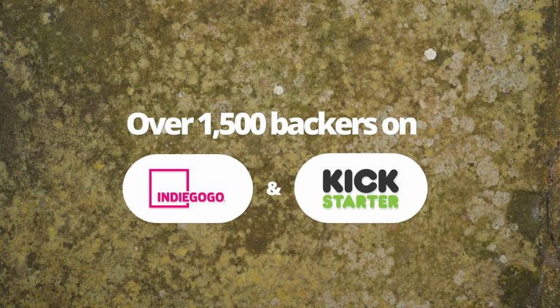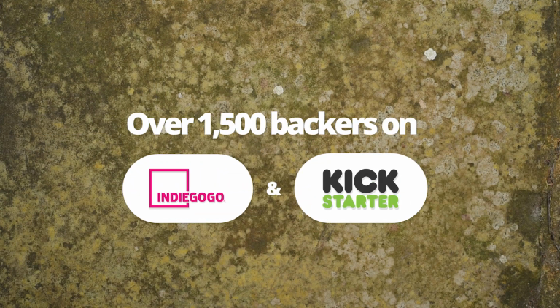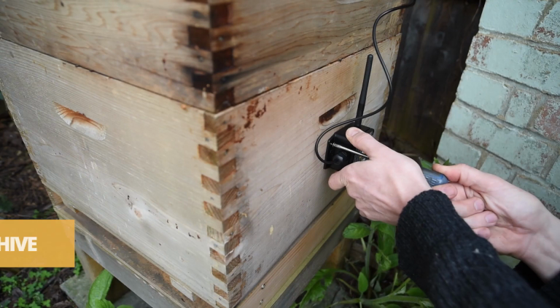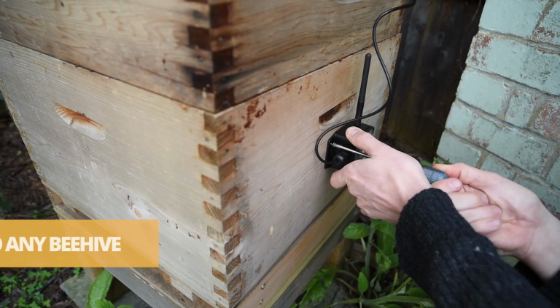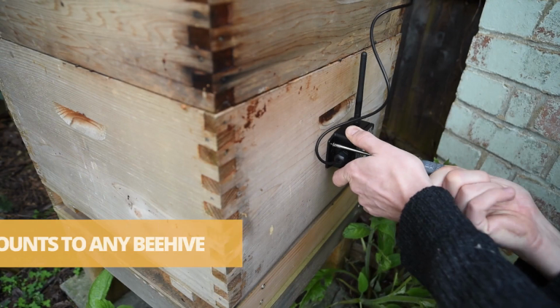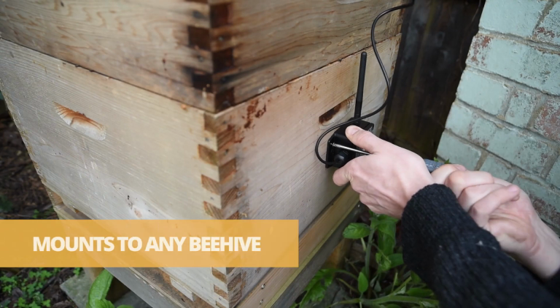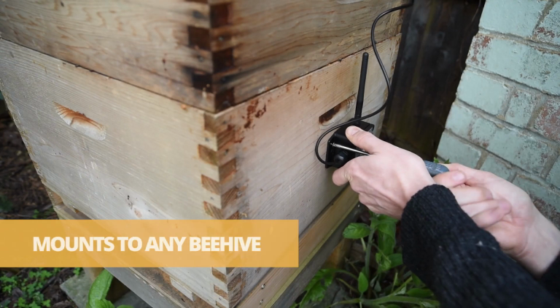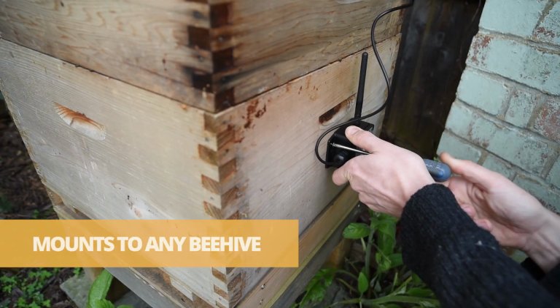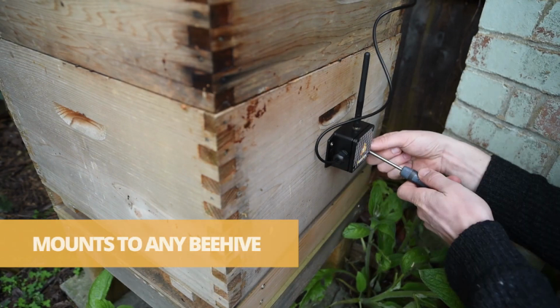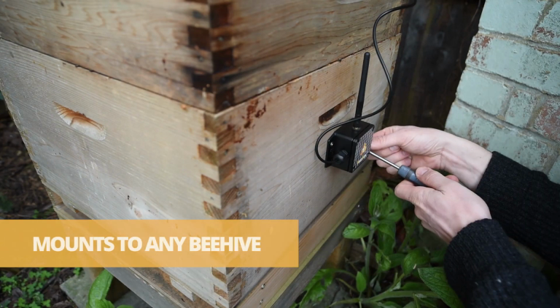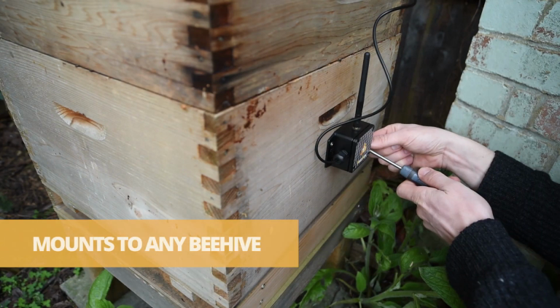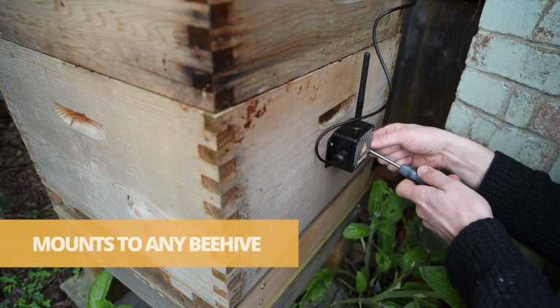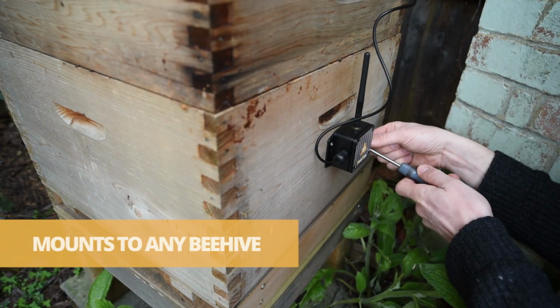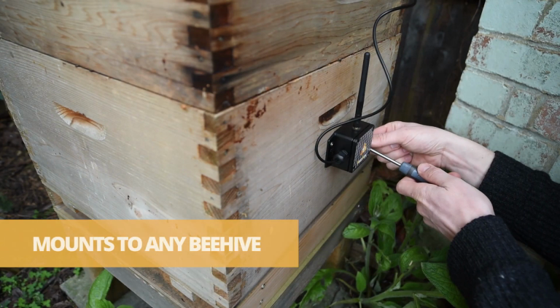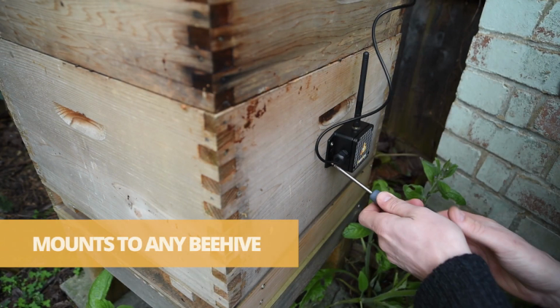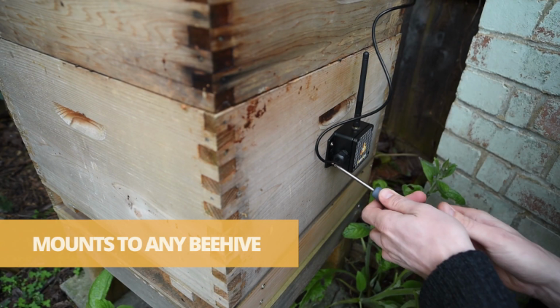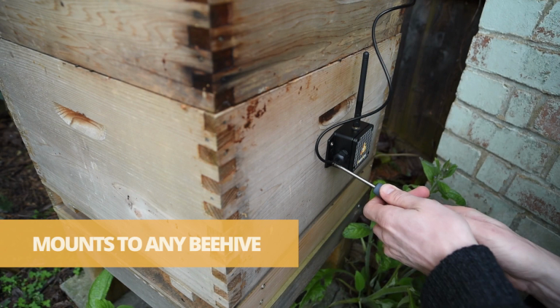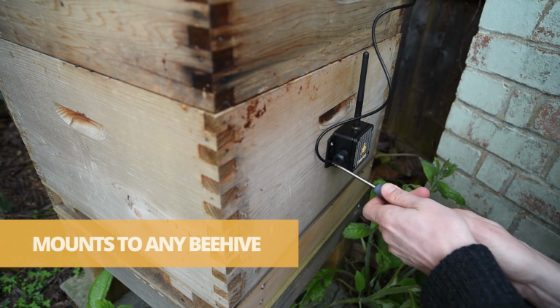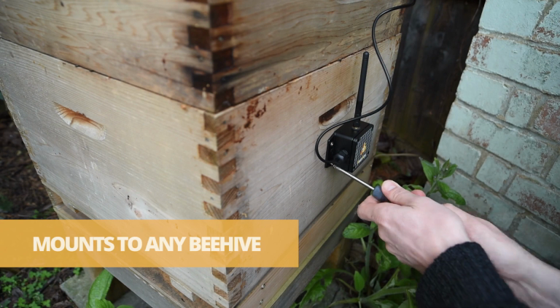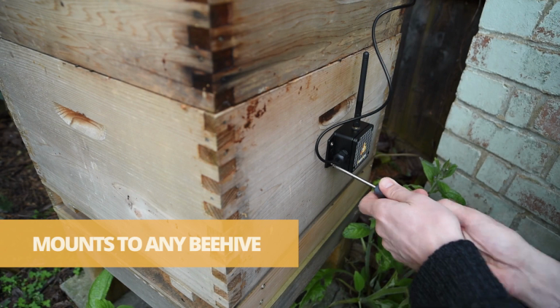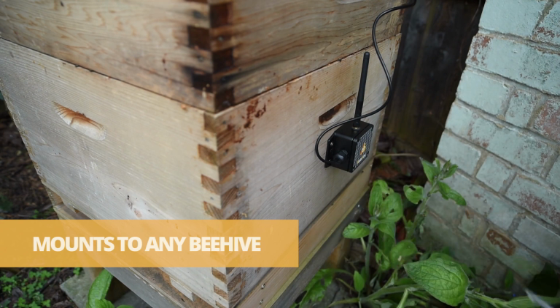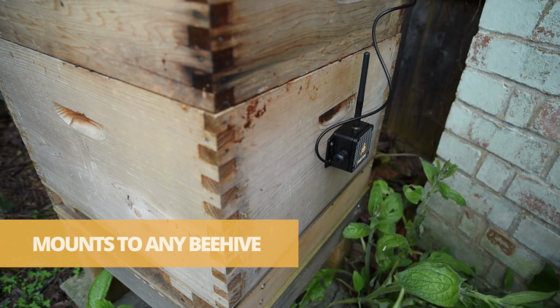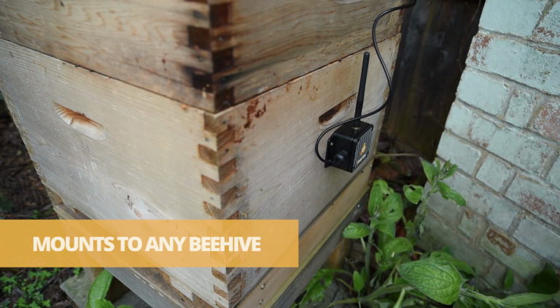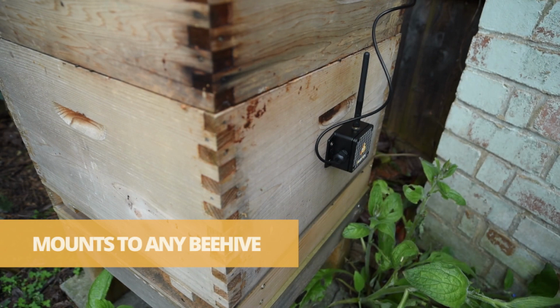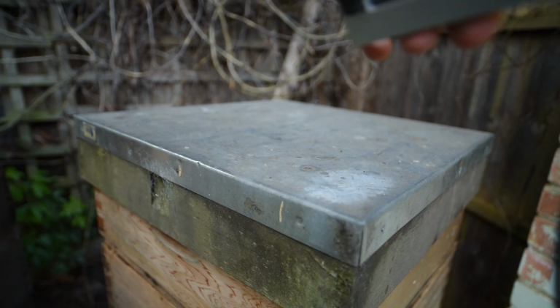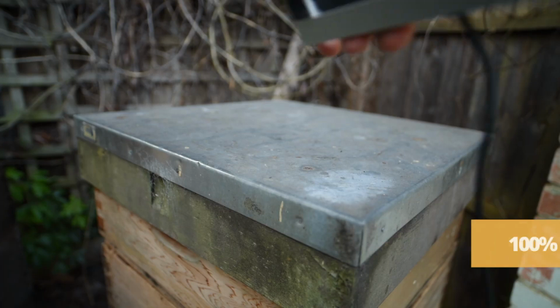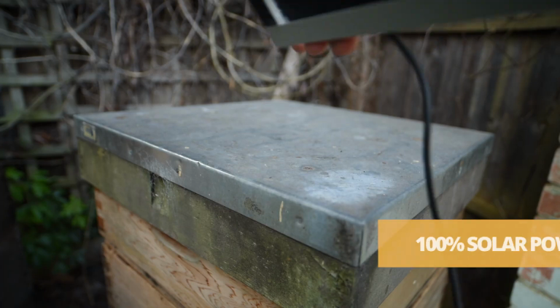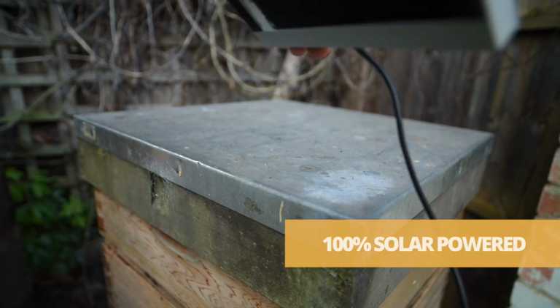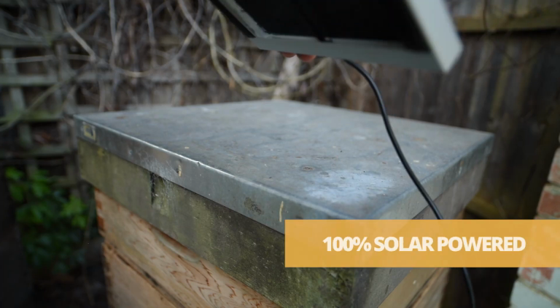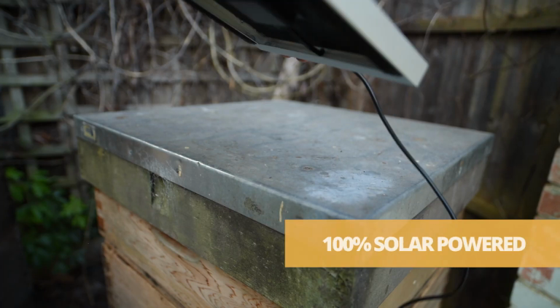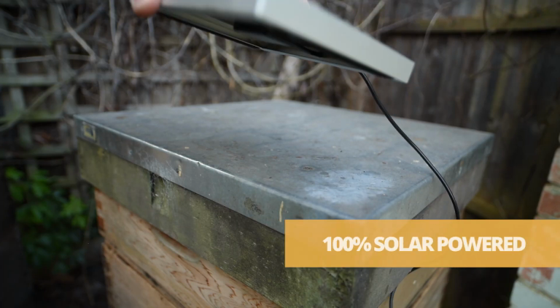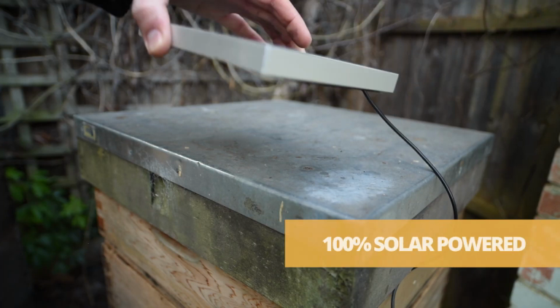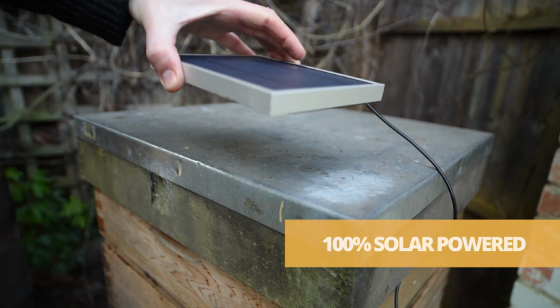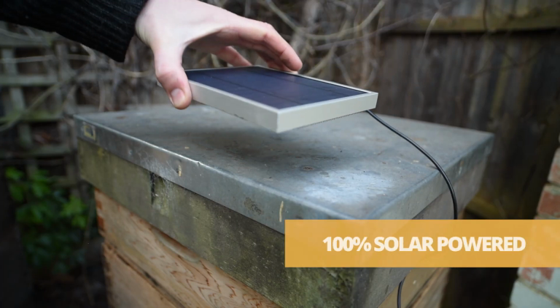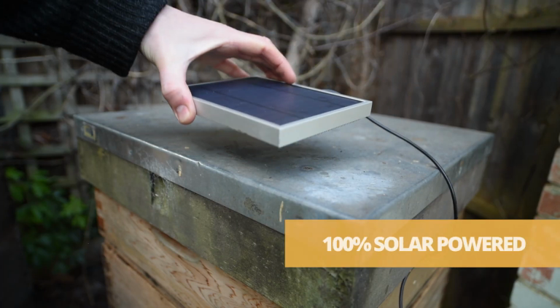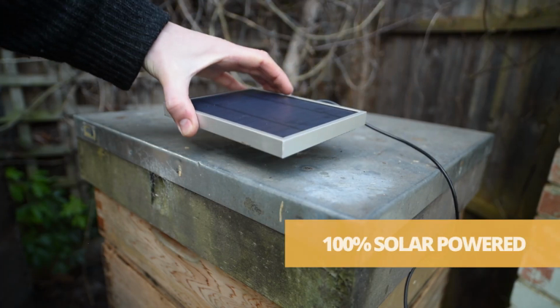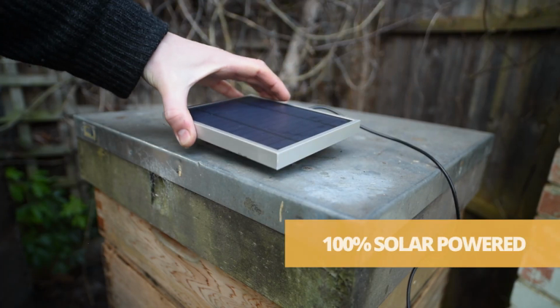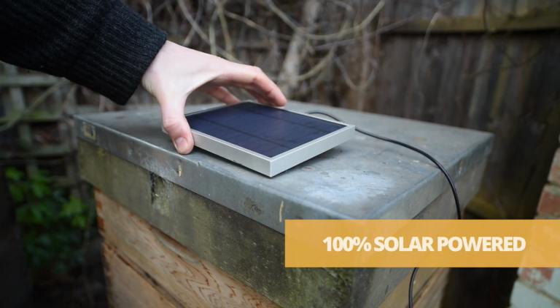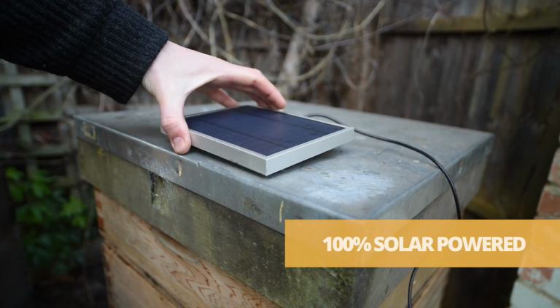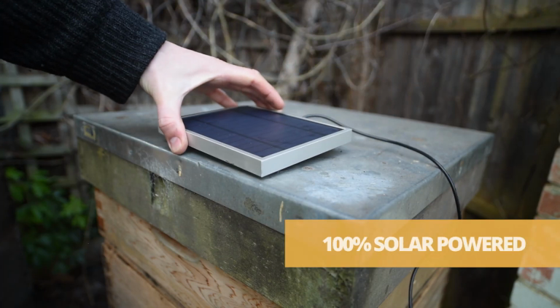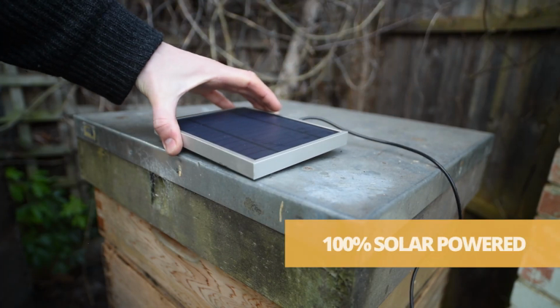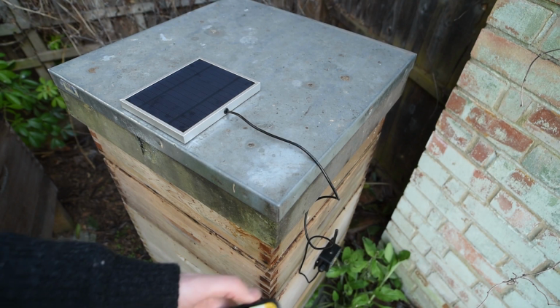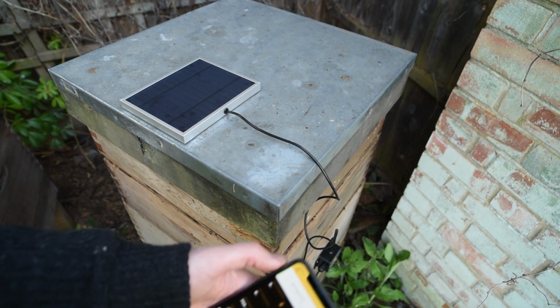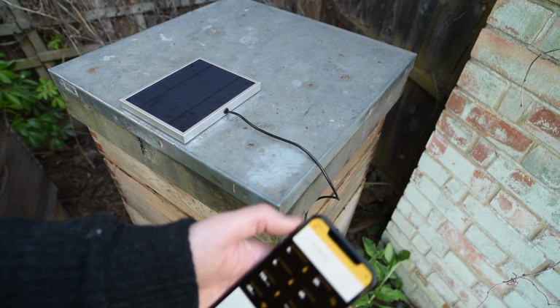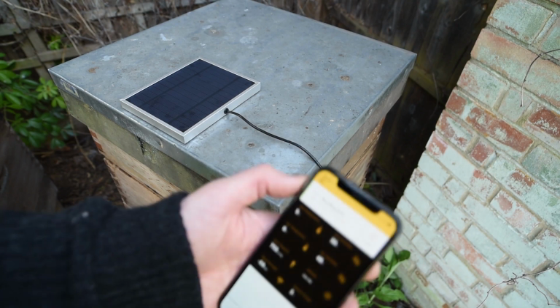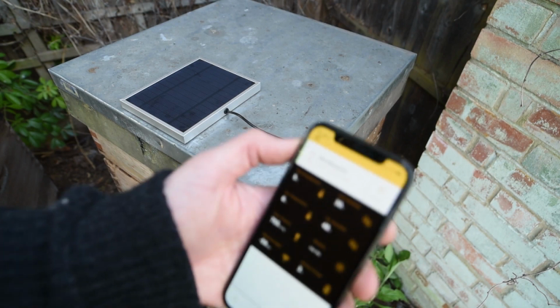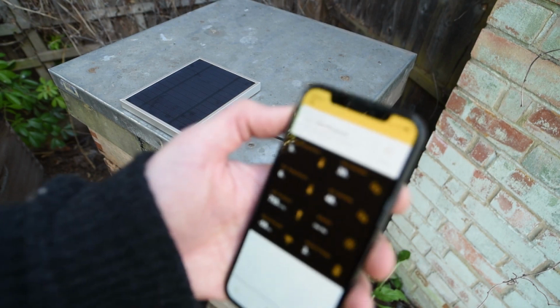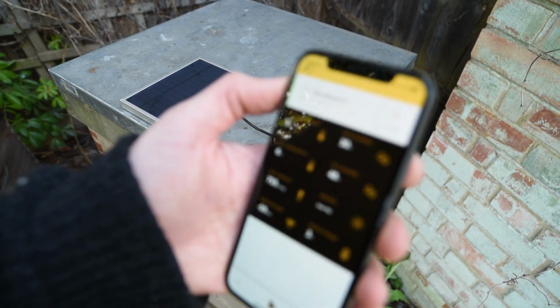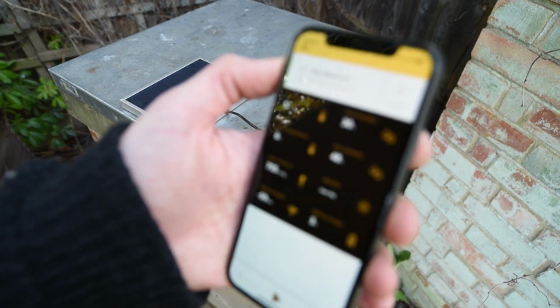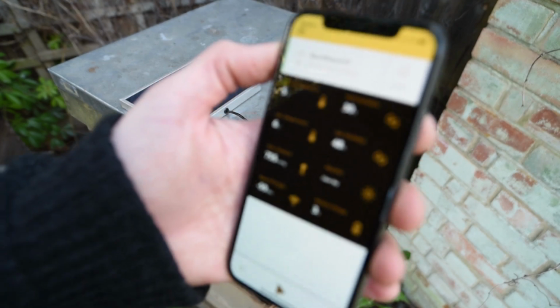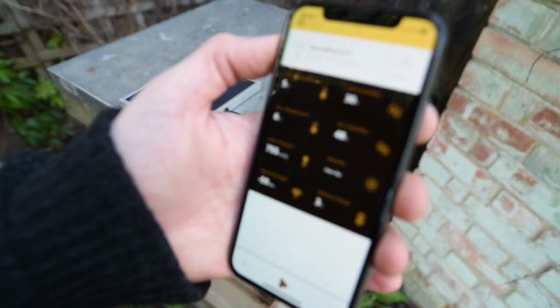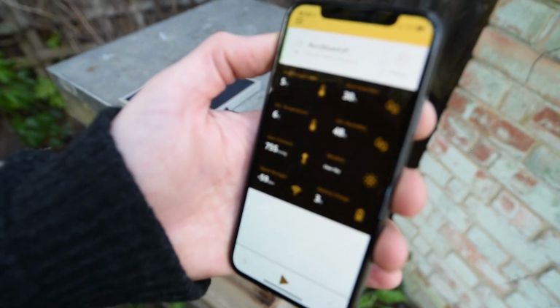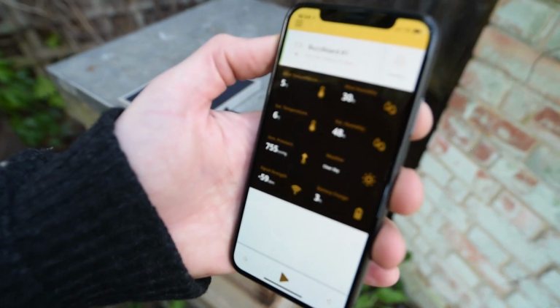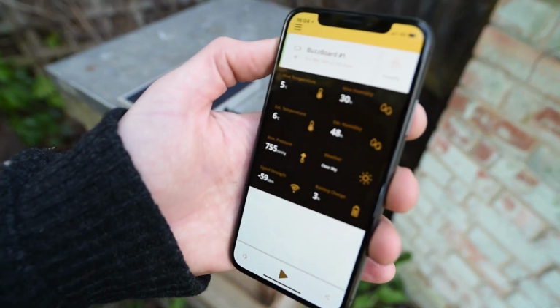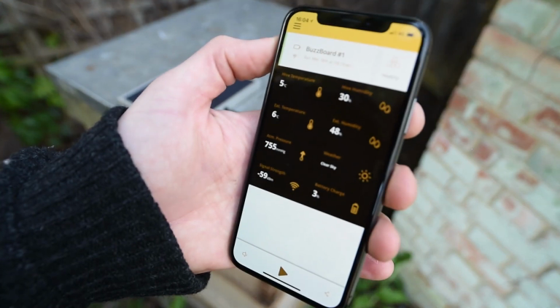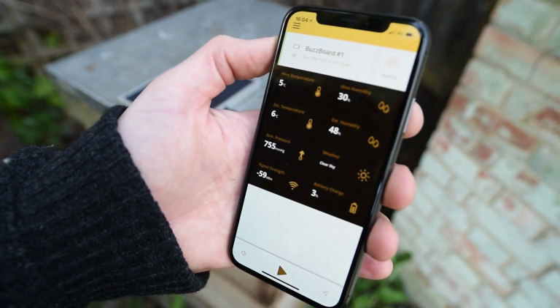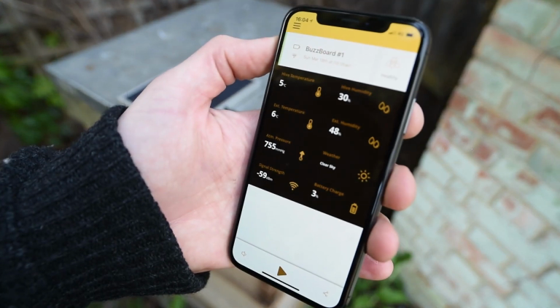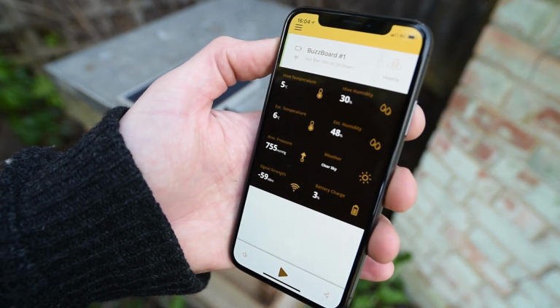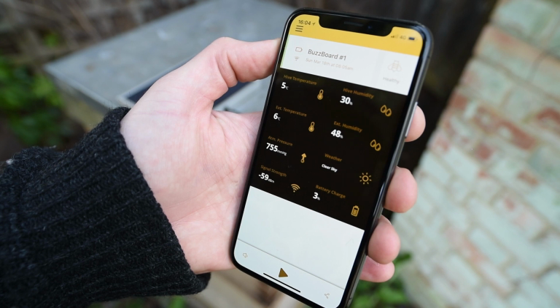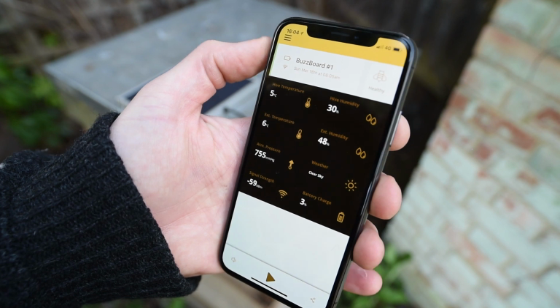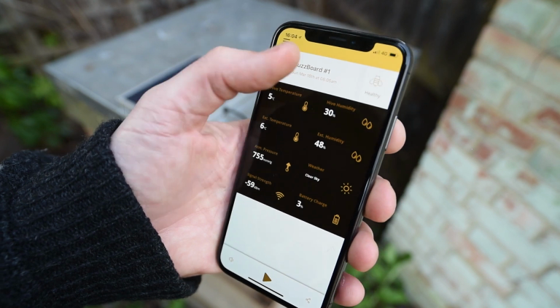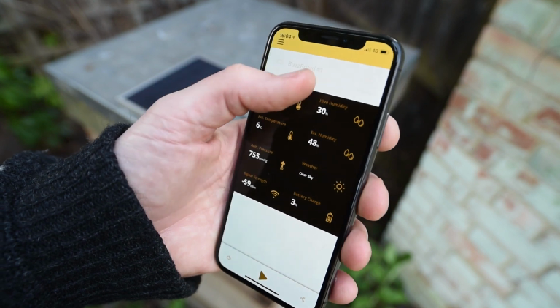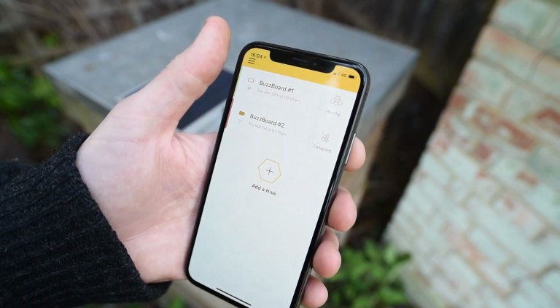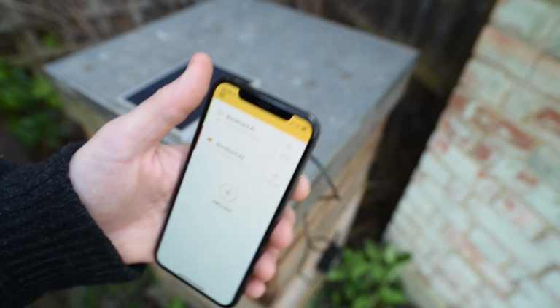BuzzBox mounts easily to any beehive, is 100% solar powered, and streams live honeybee data to your smartphone.